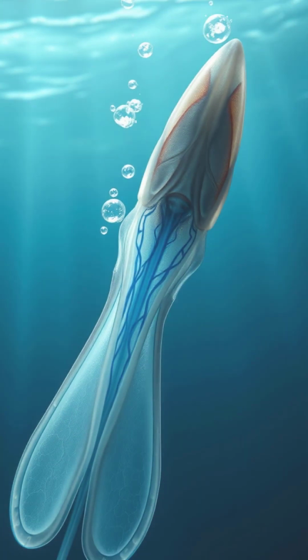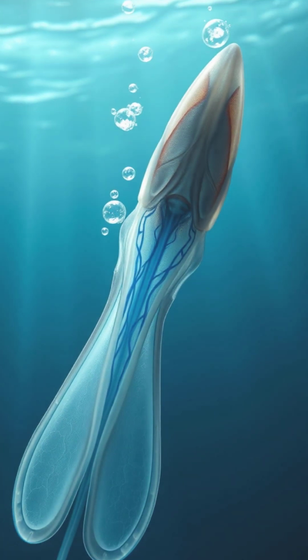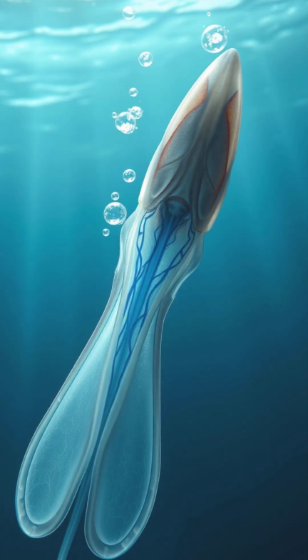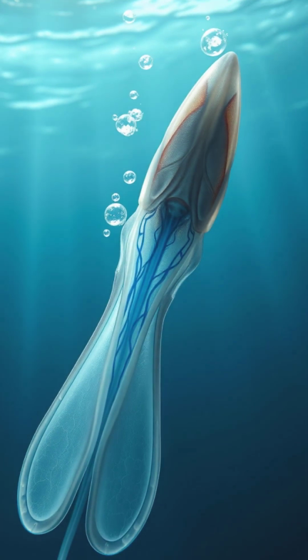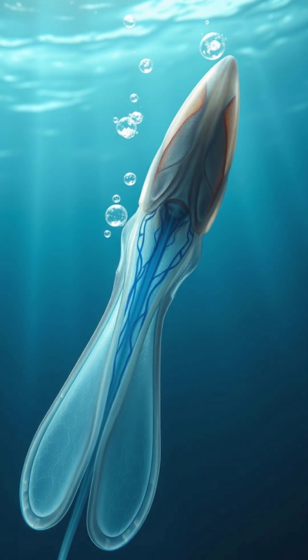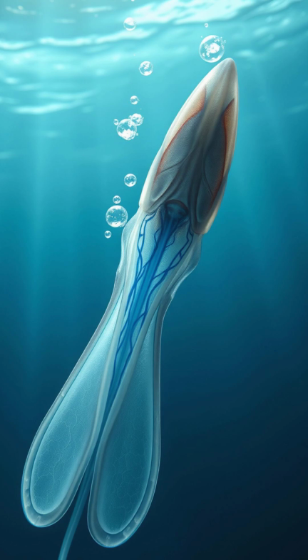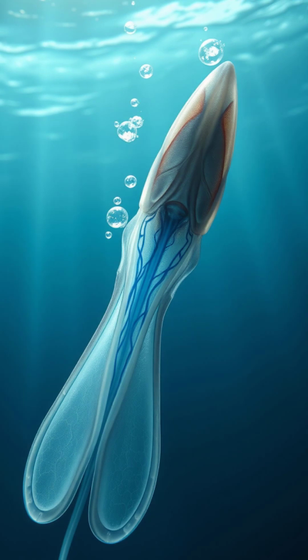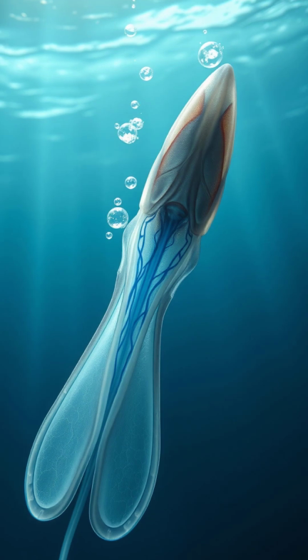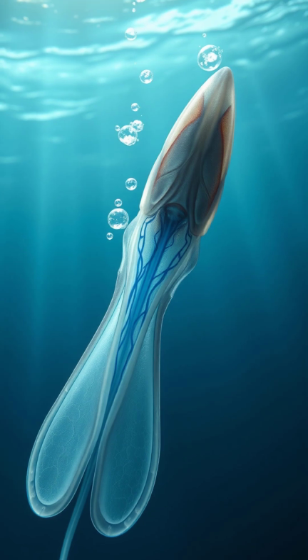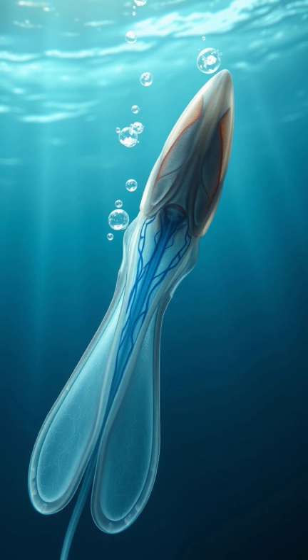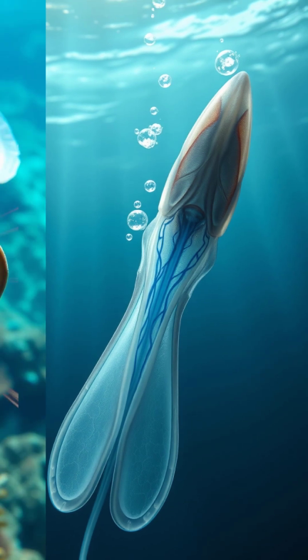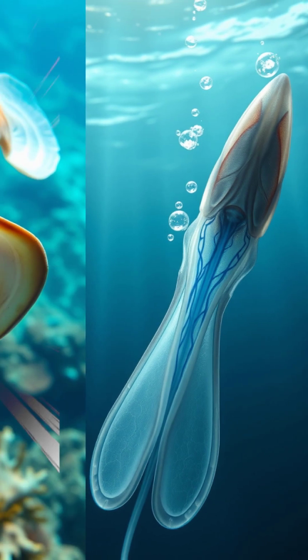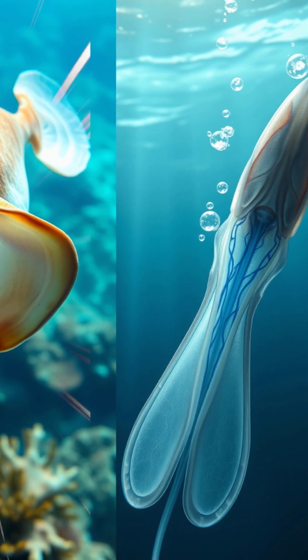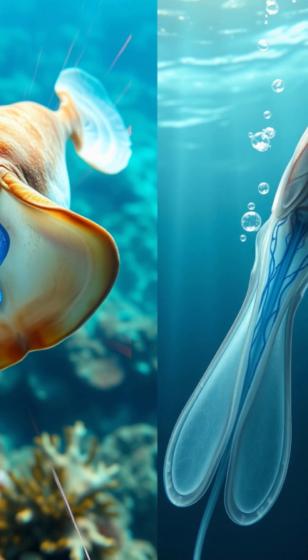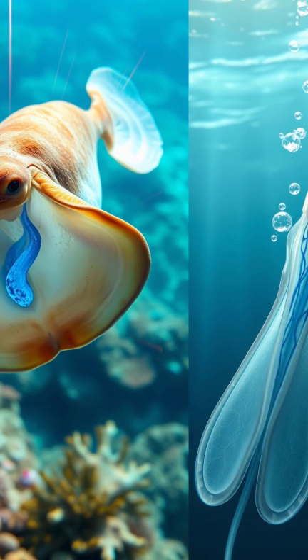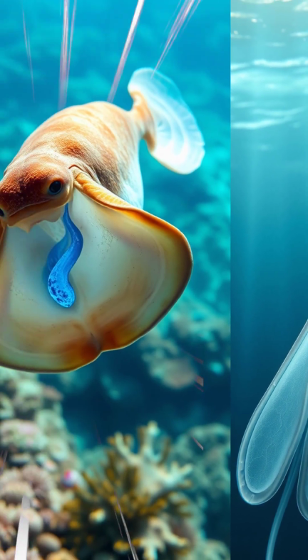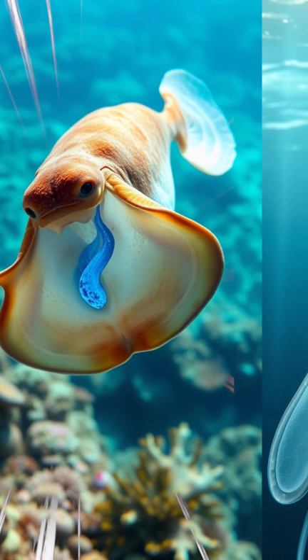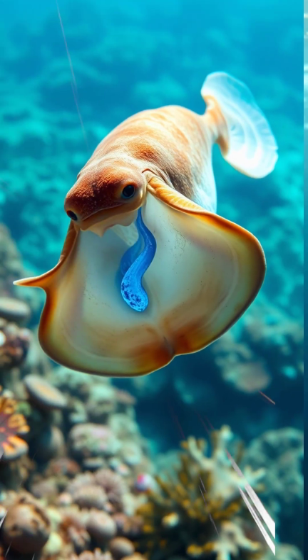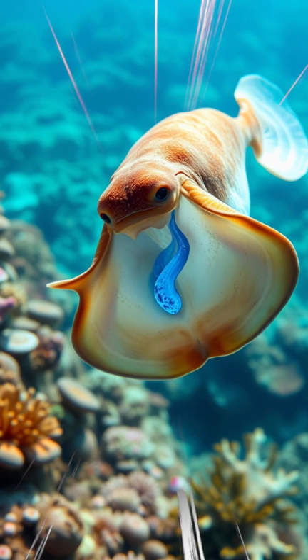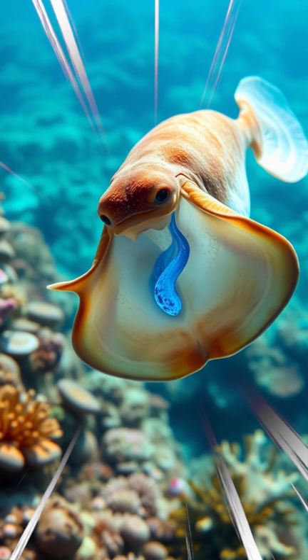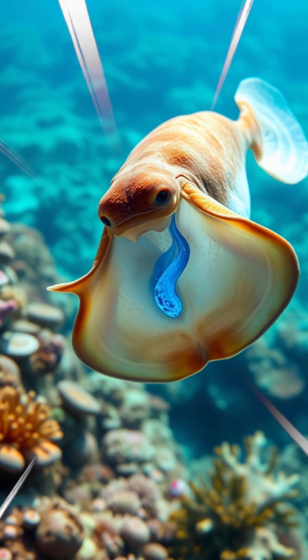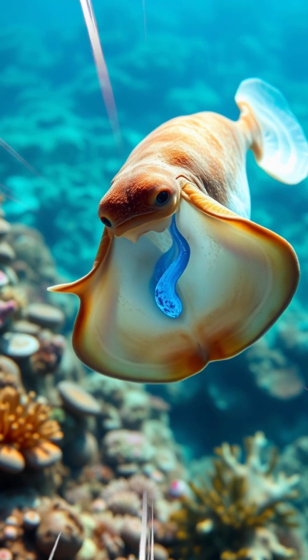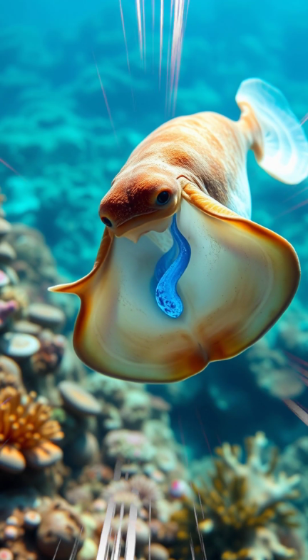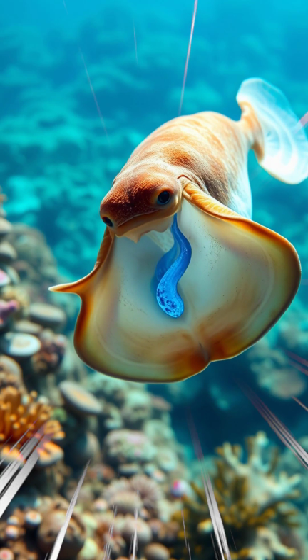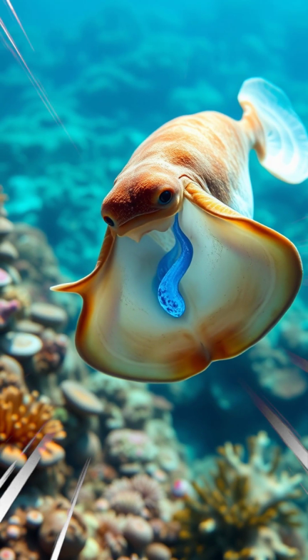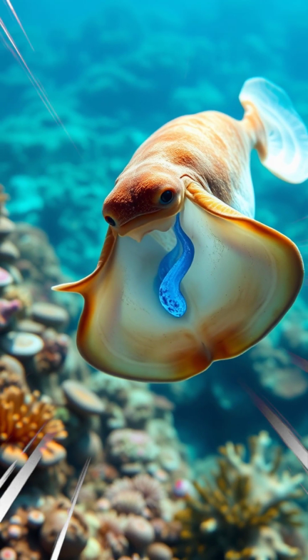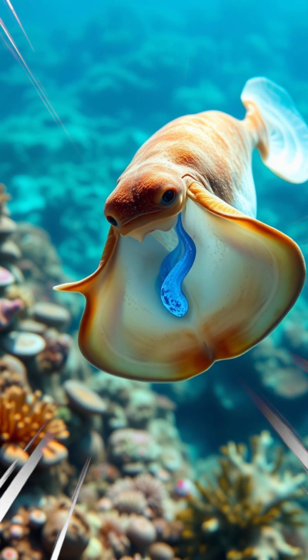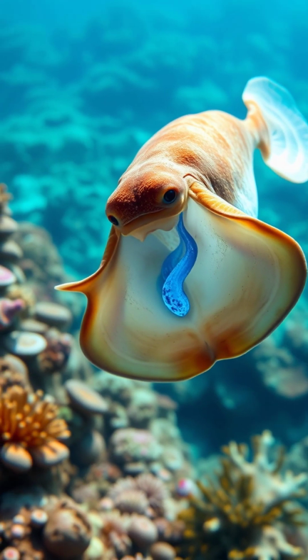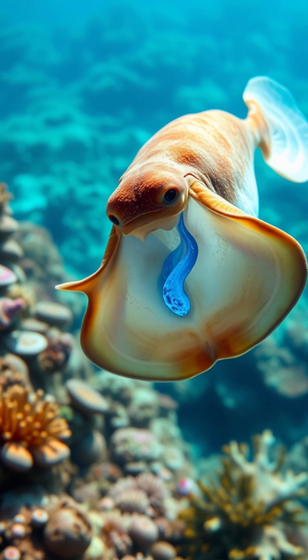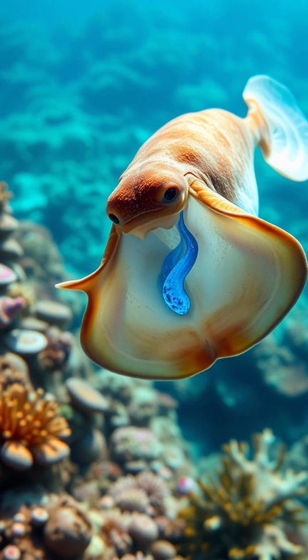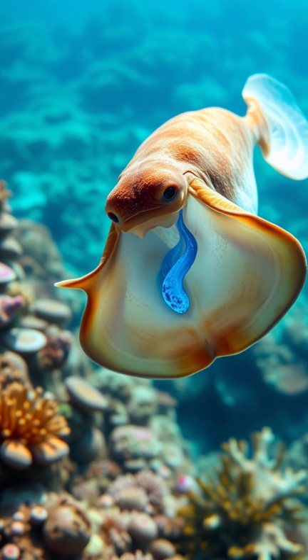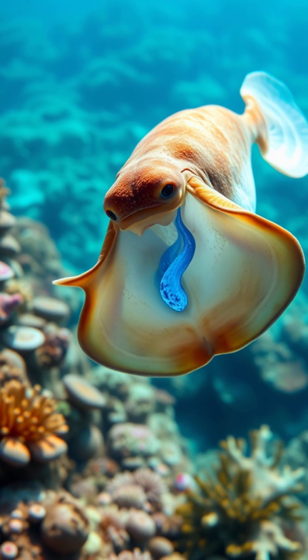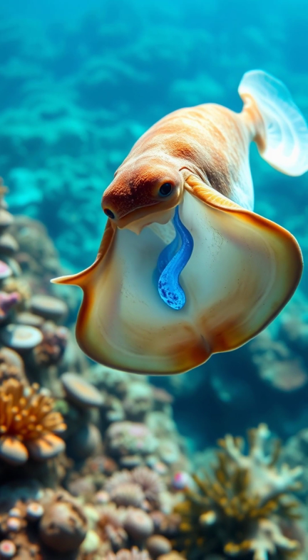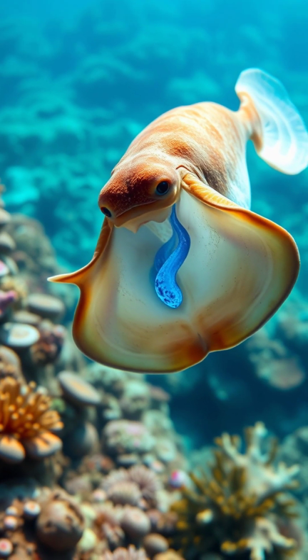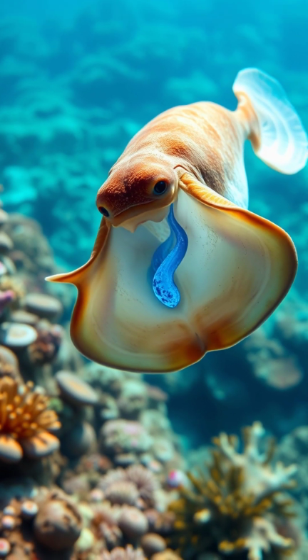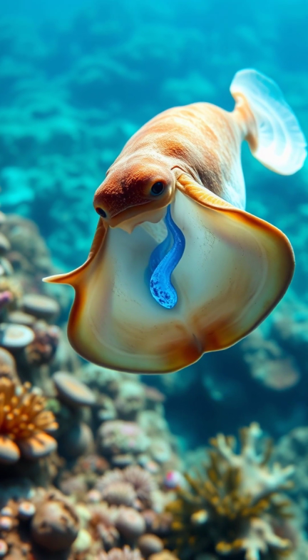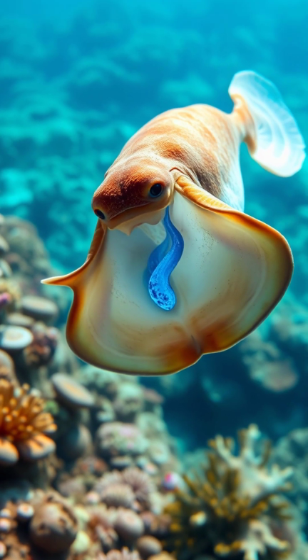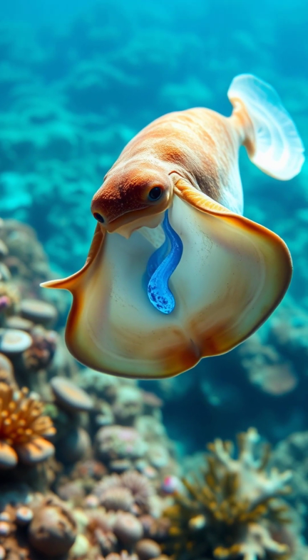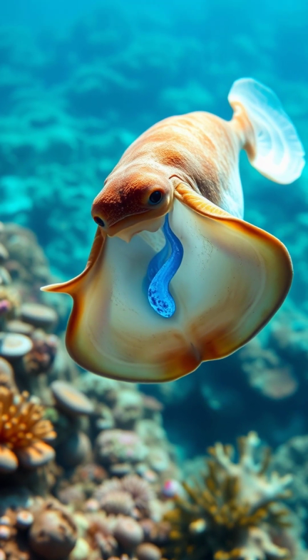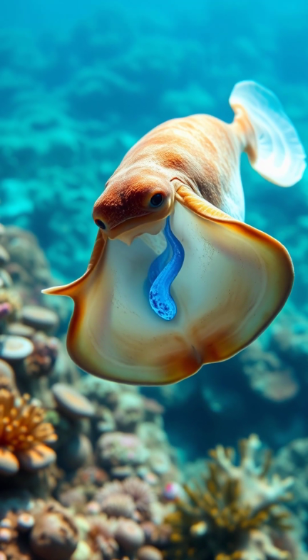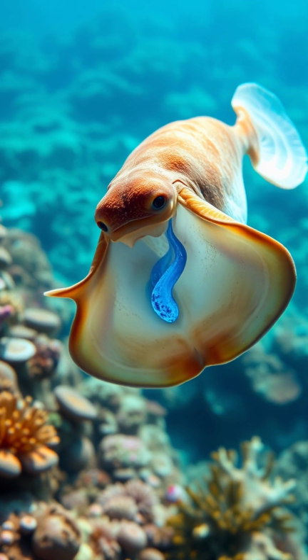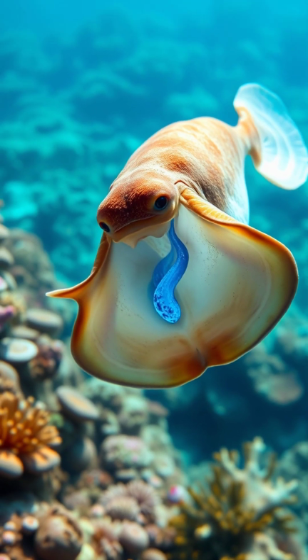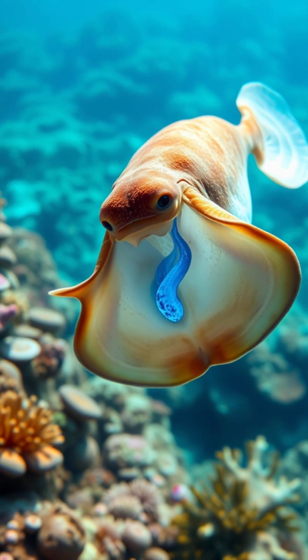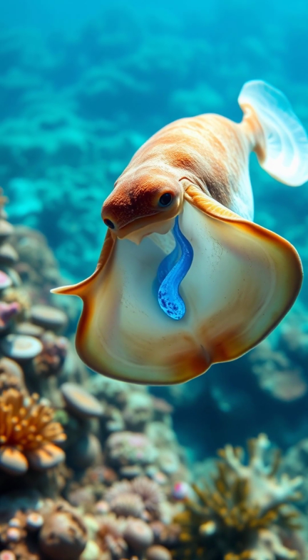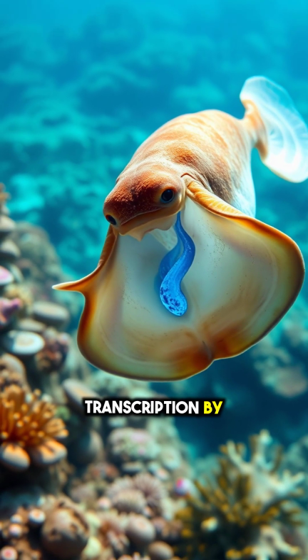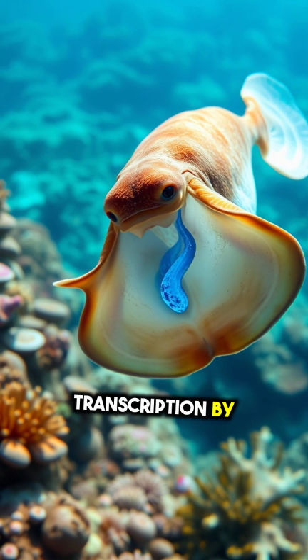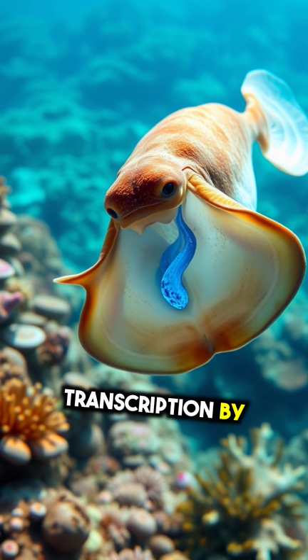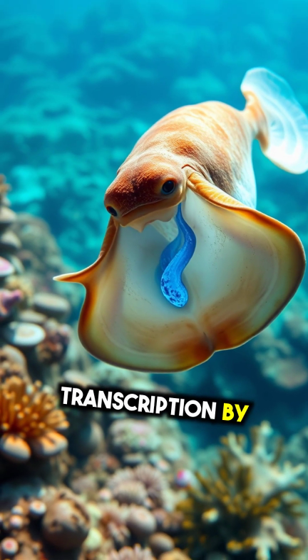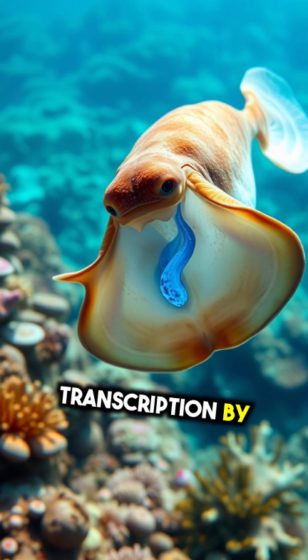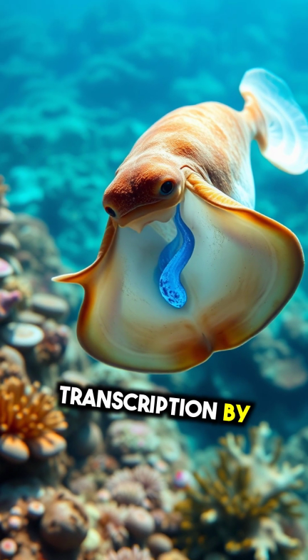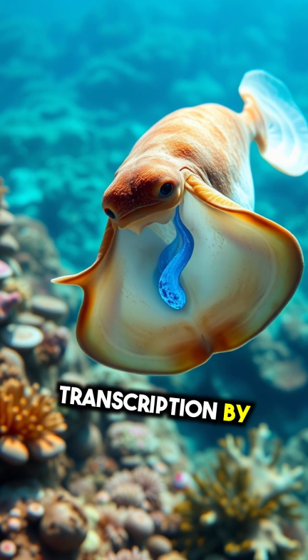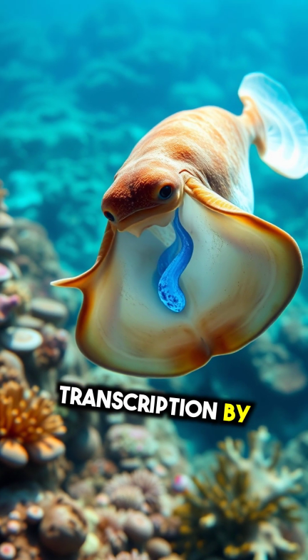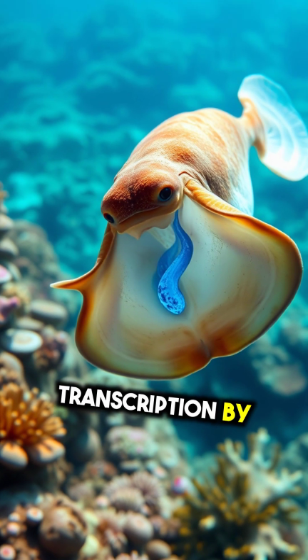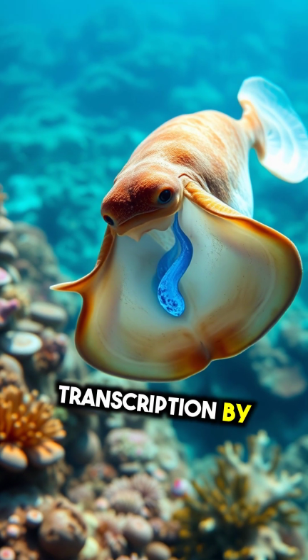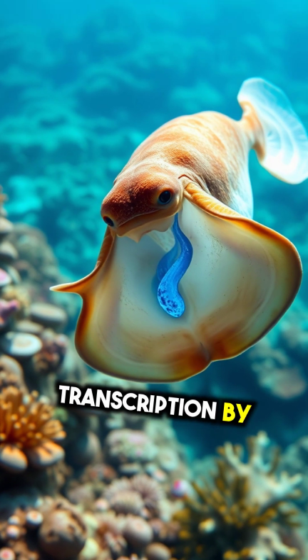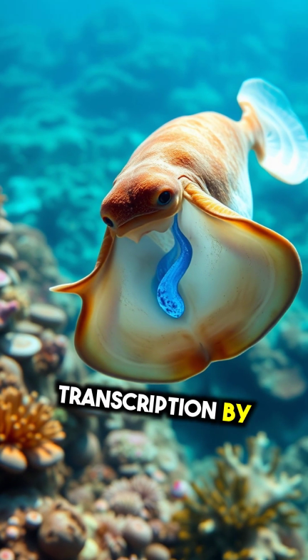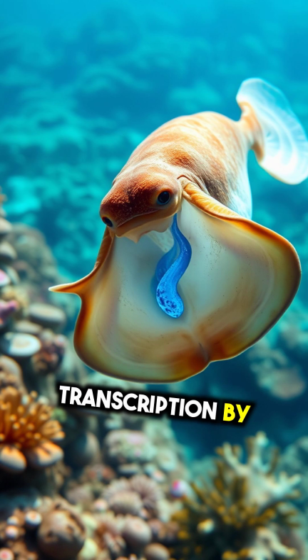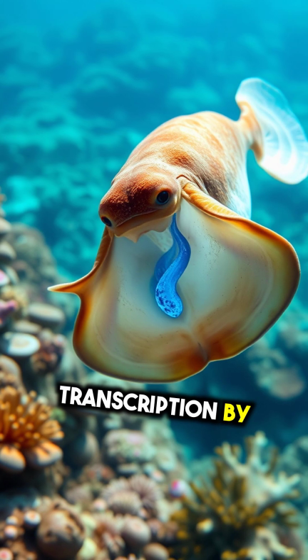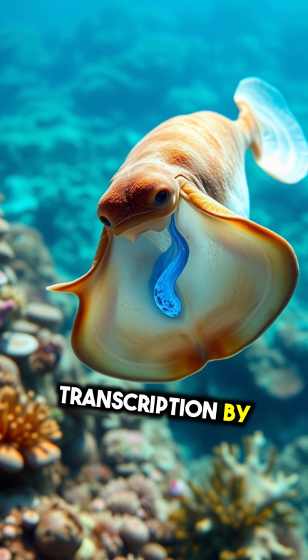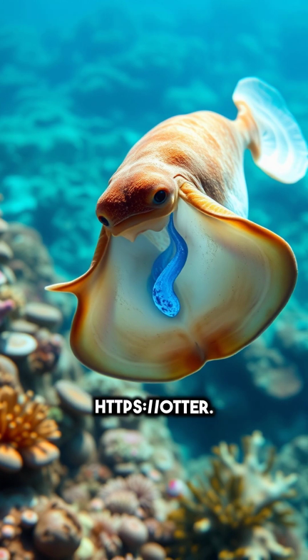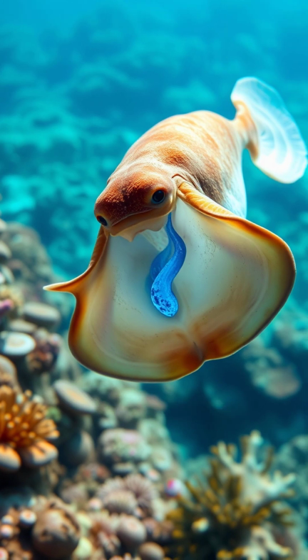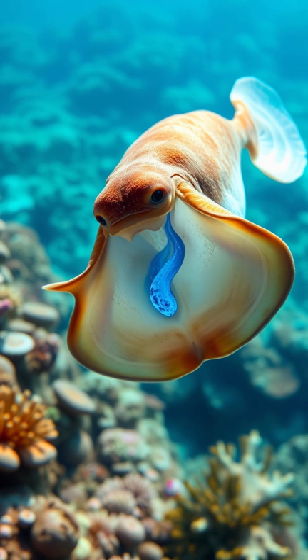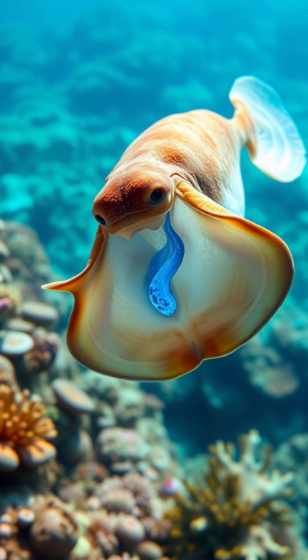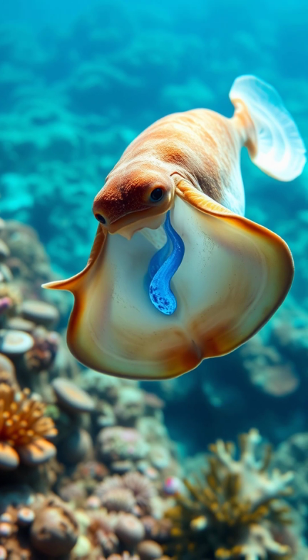Squid. Like octopuses, squids also use haemocyanin for oxygen transport, giving them blue blood.